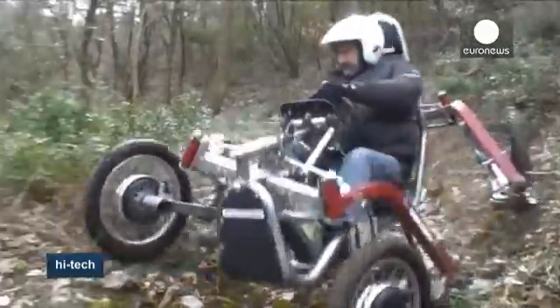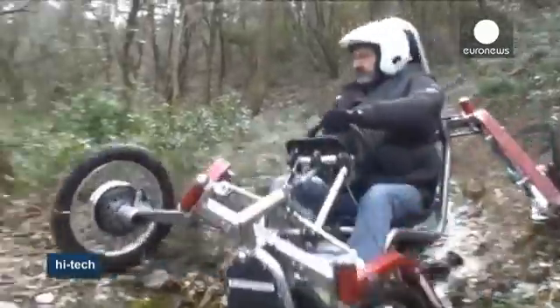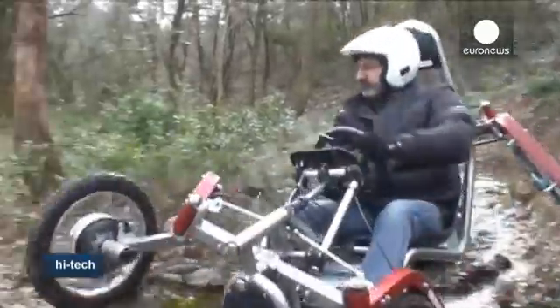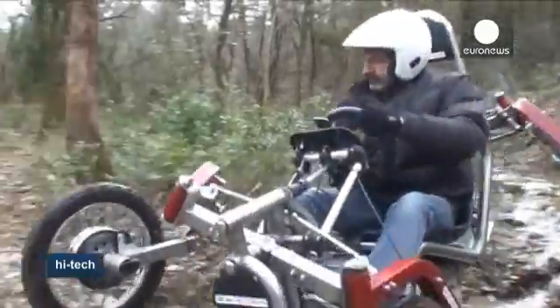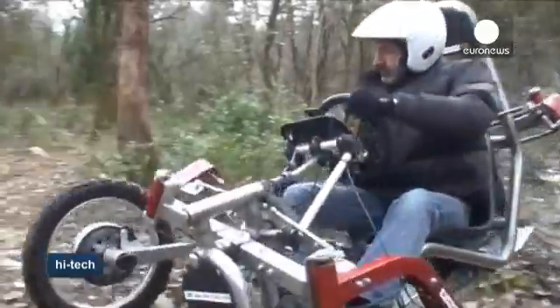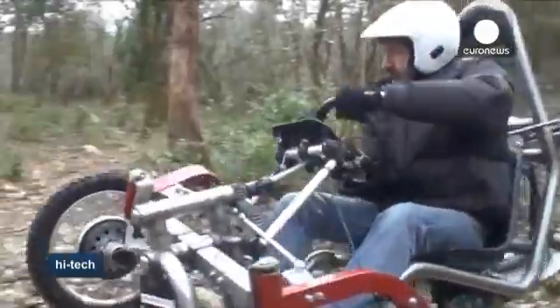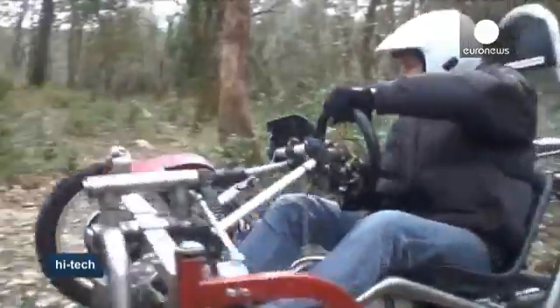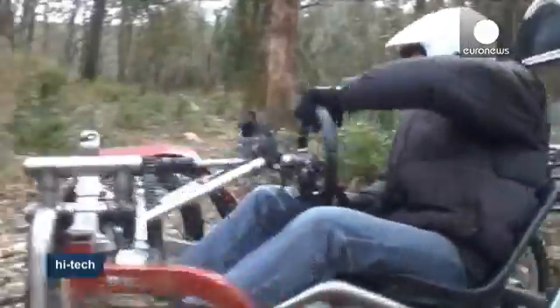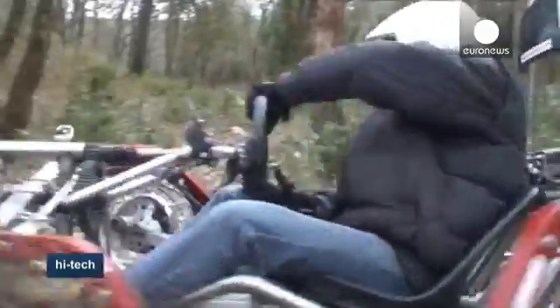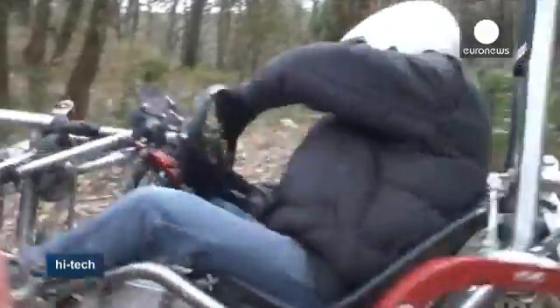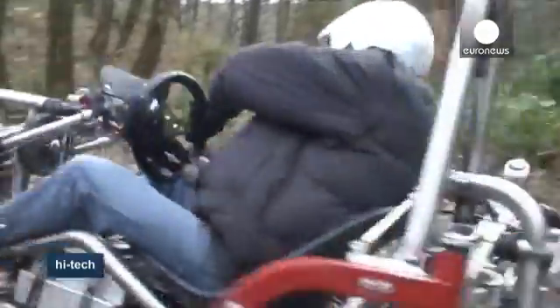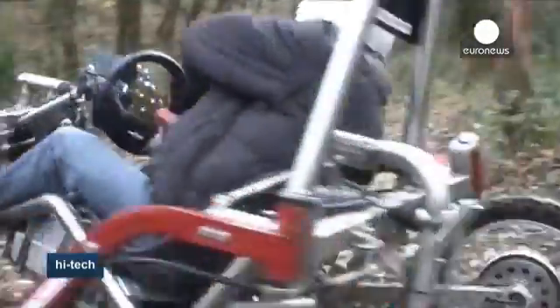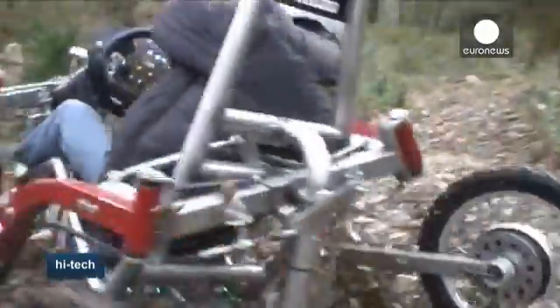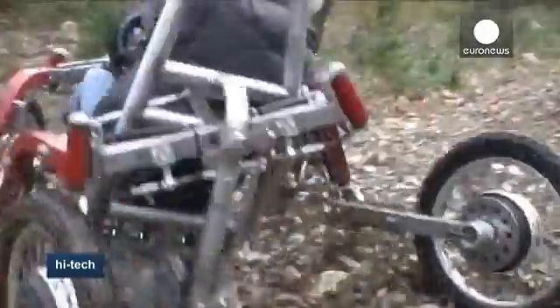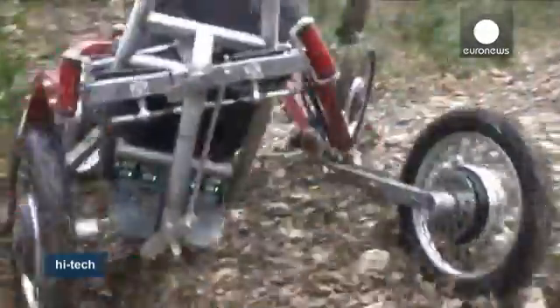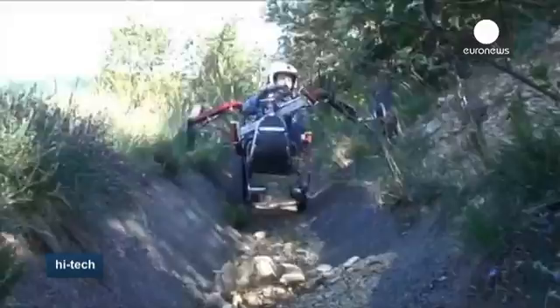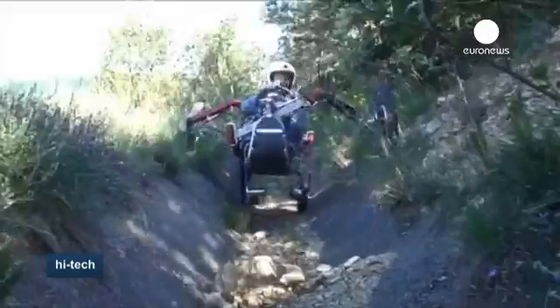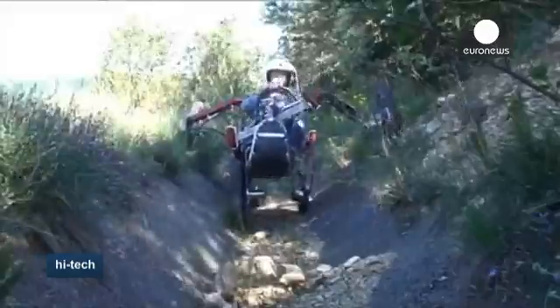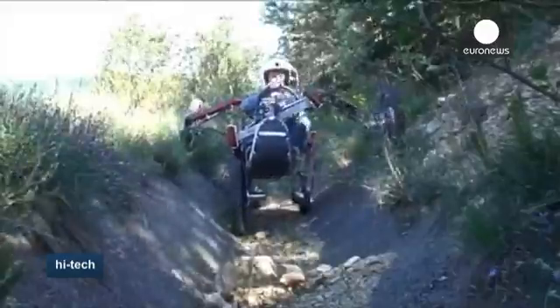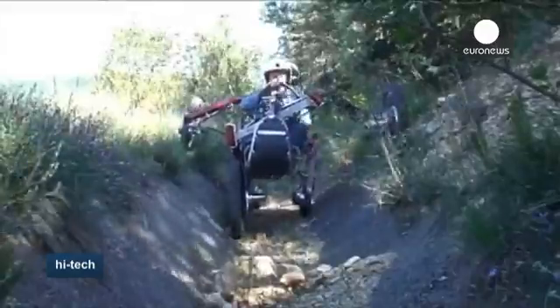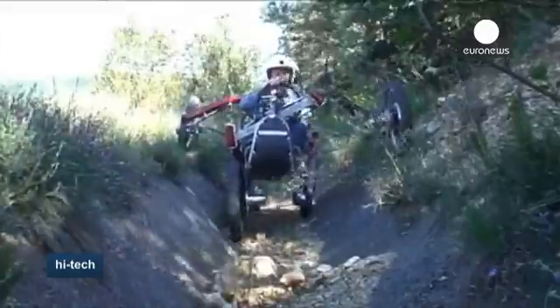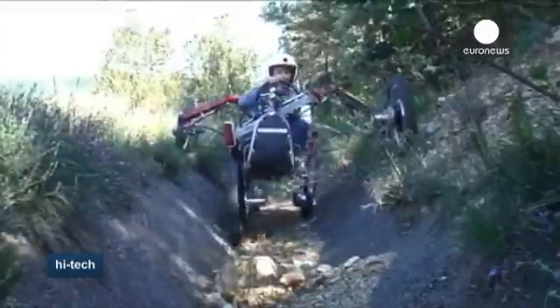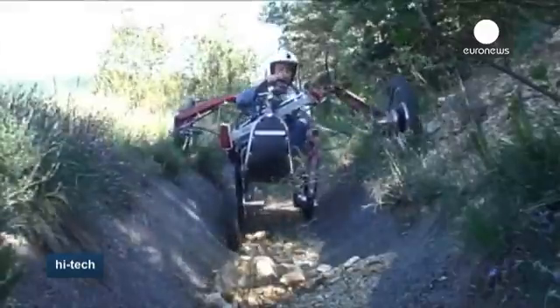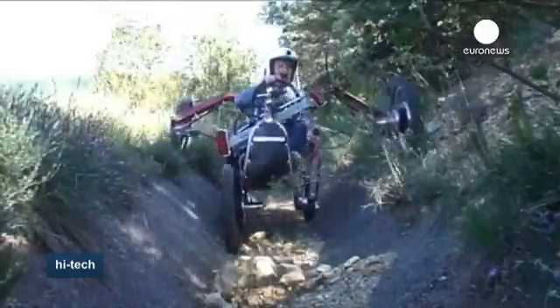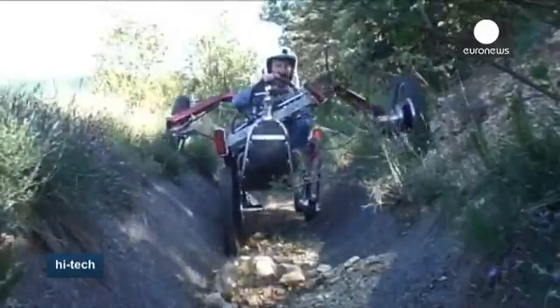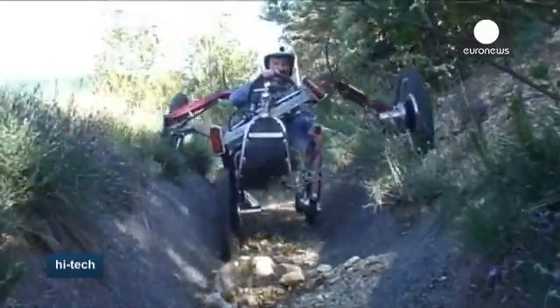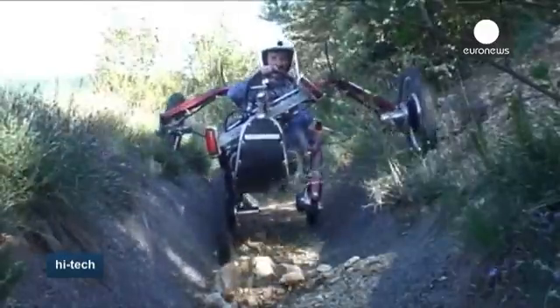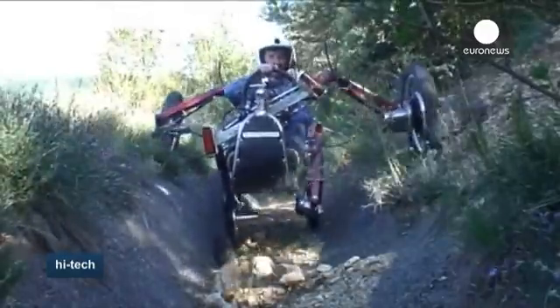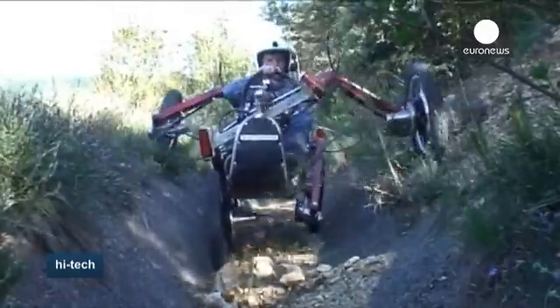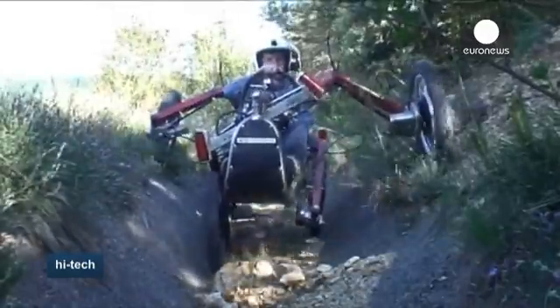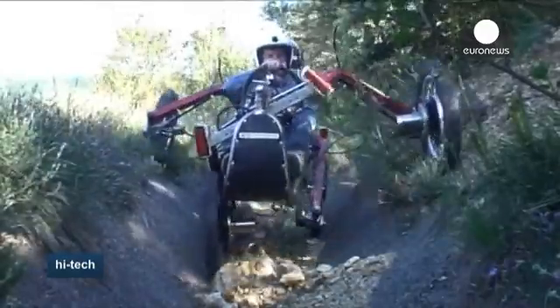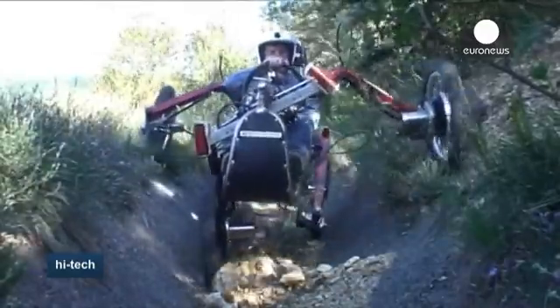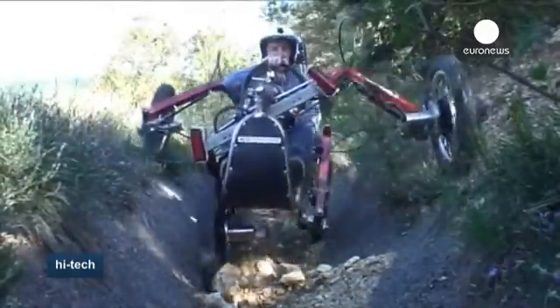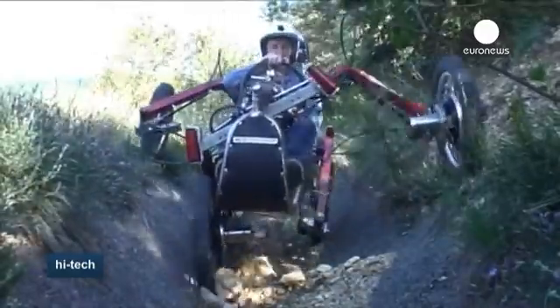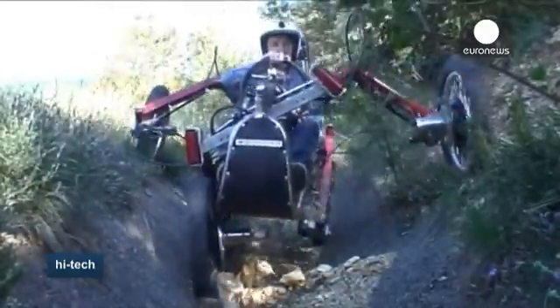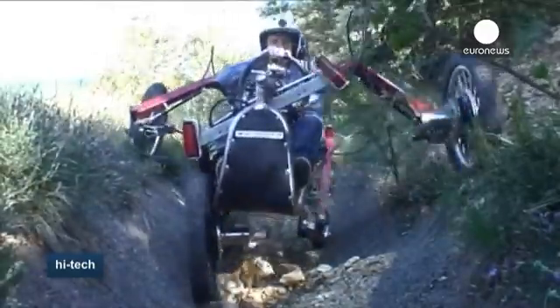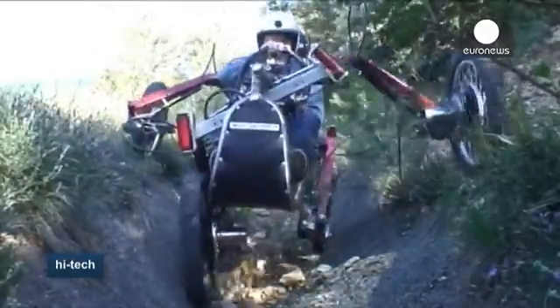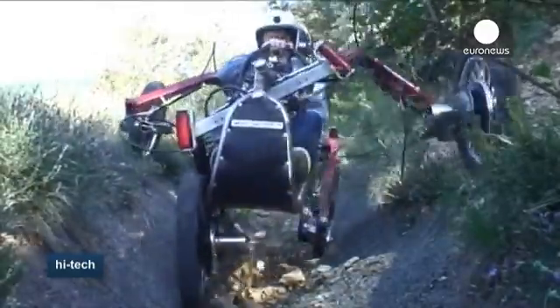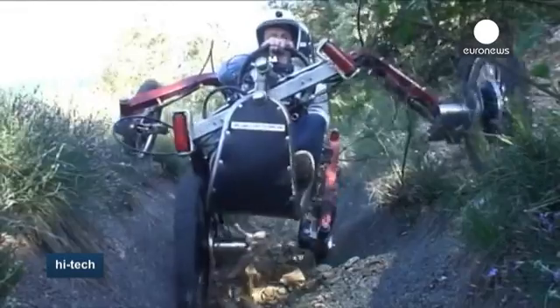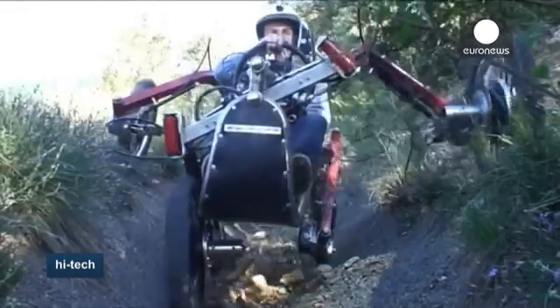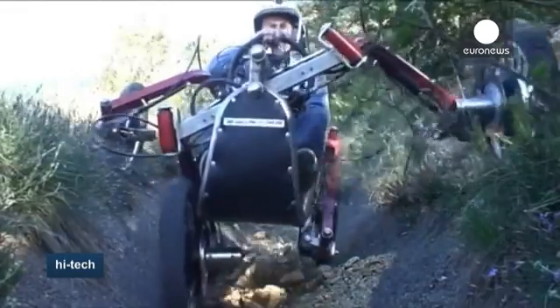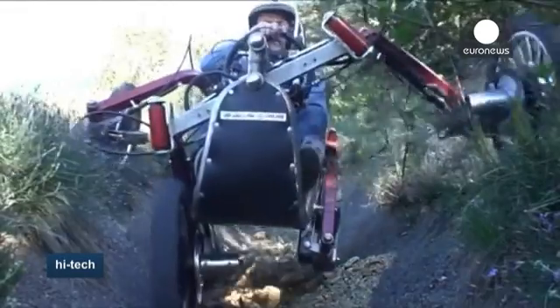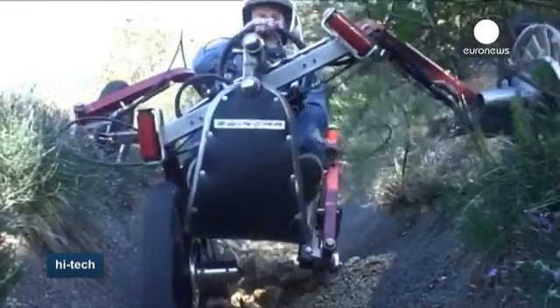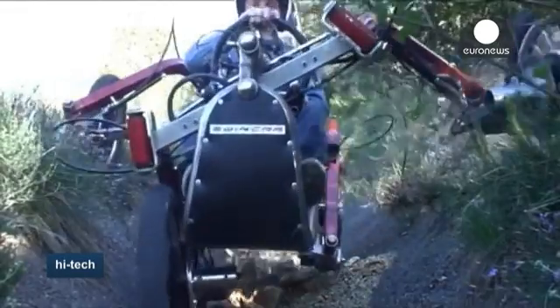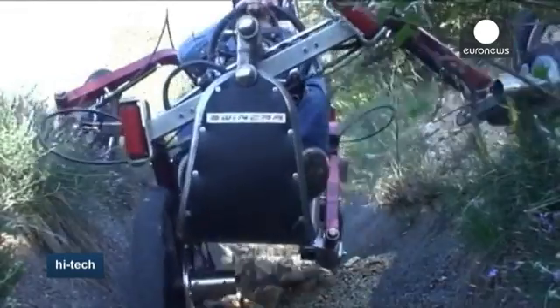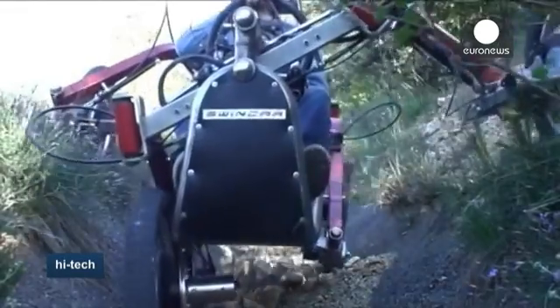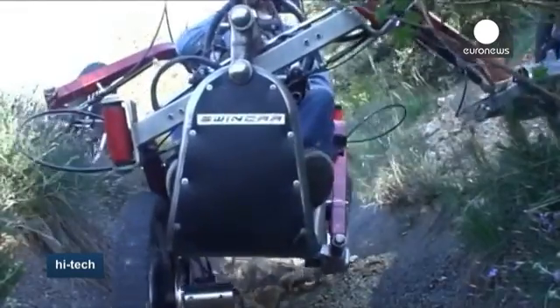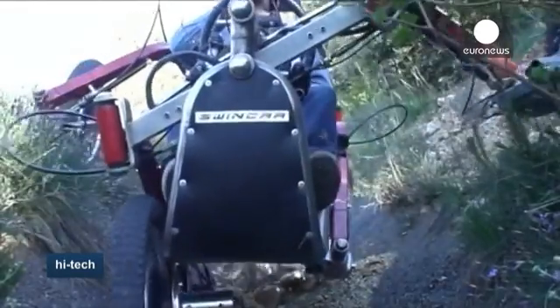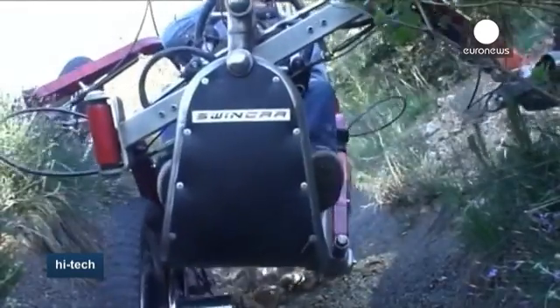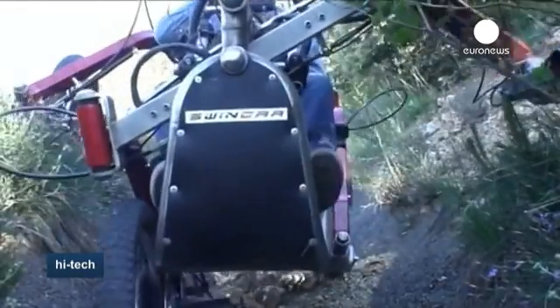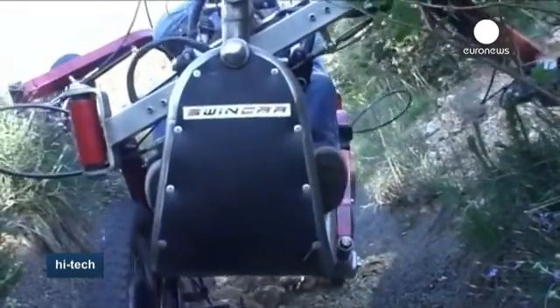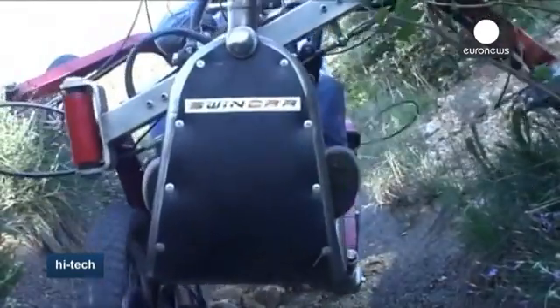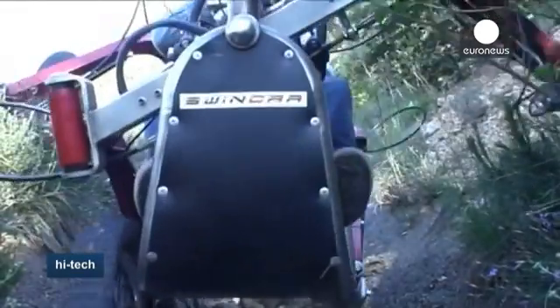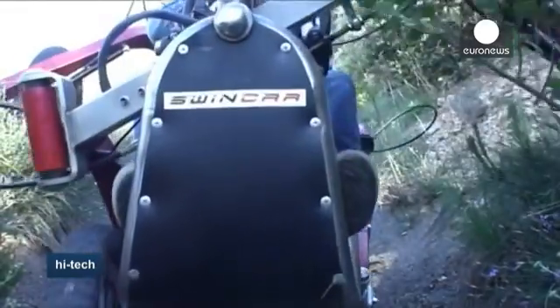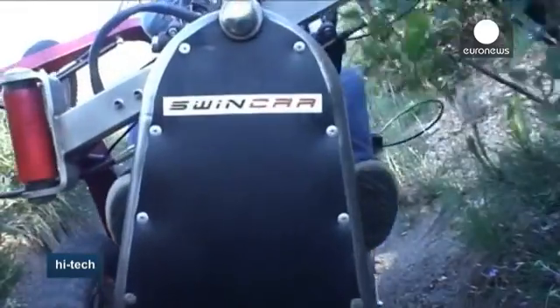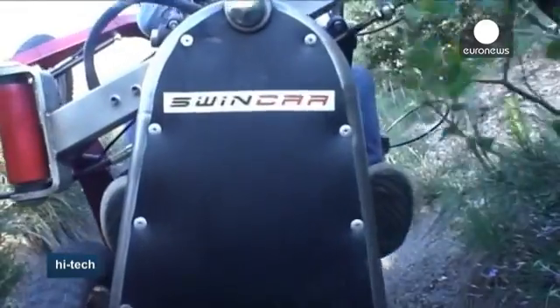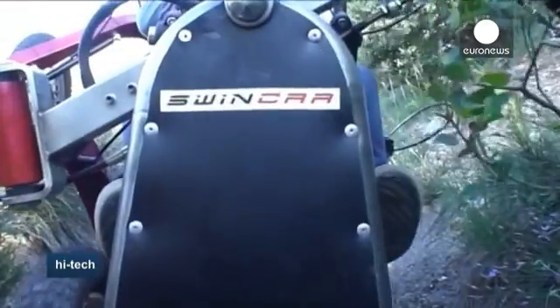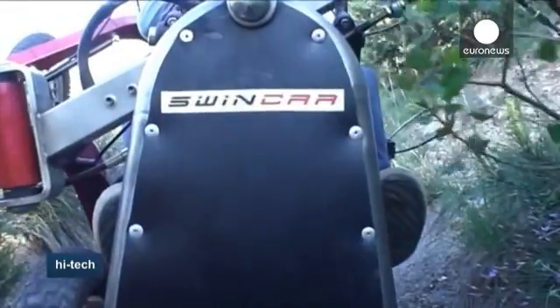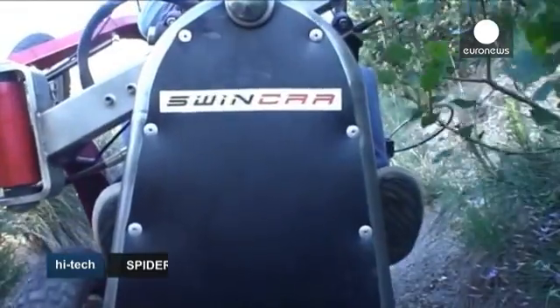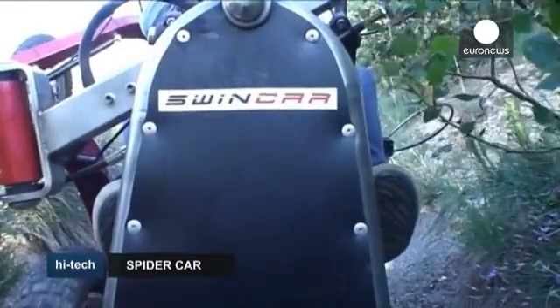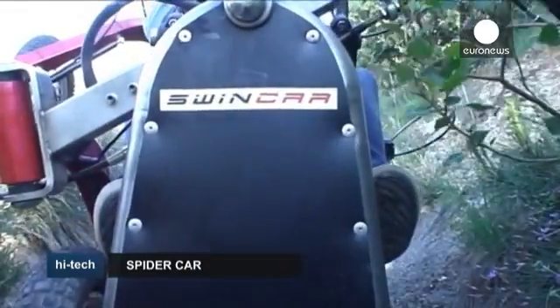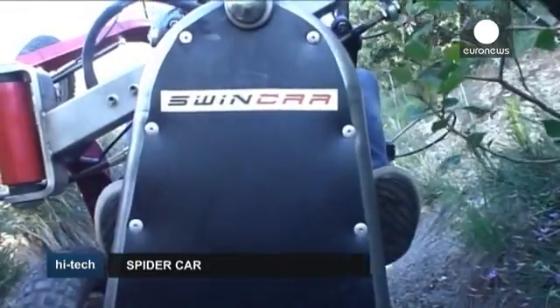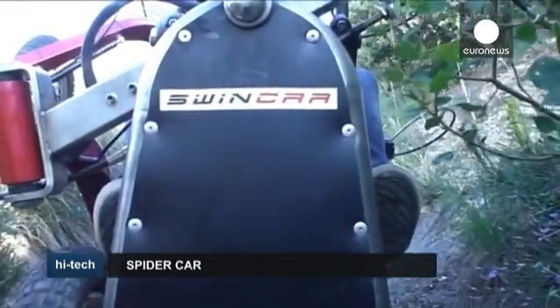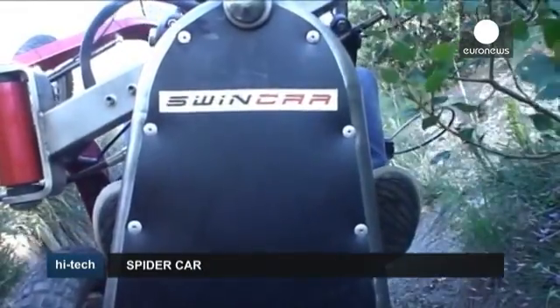The vehicle, which can reach a maximum speed of 30 to 40 kilometers an hour, can be assembled easily and adapted to the driver's size.